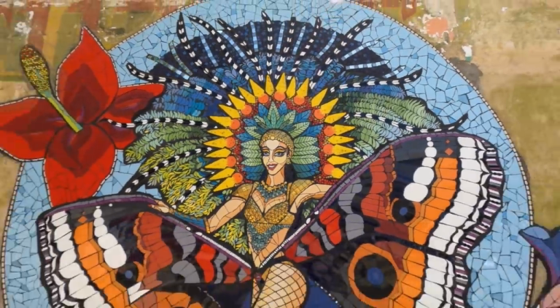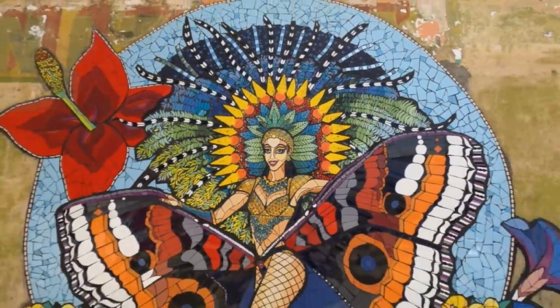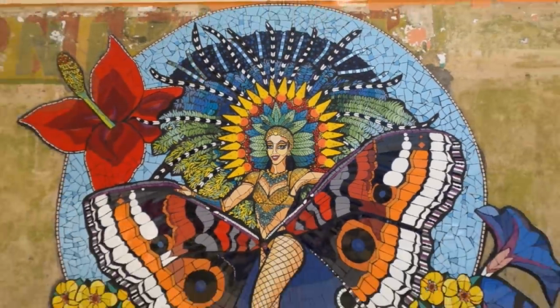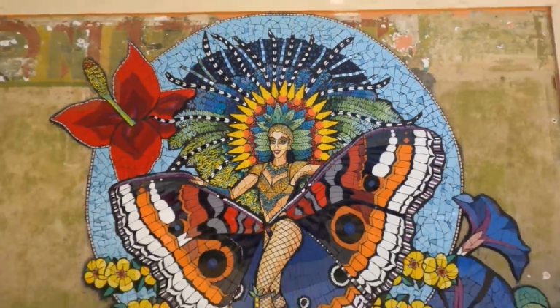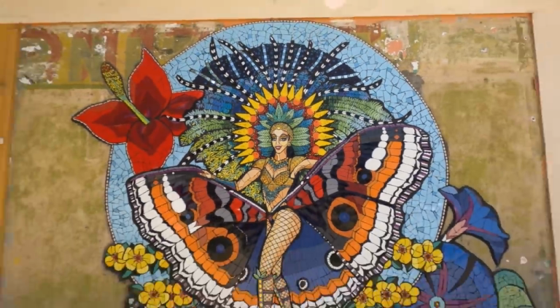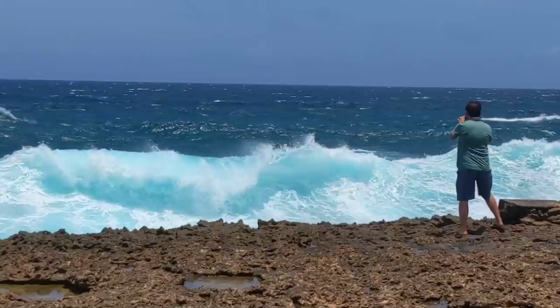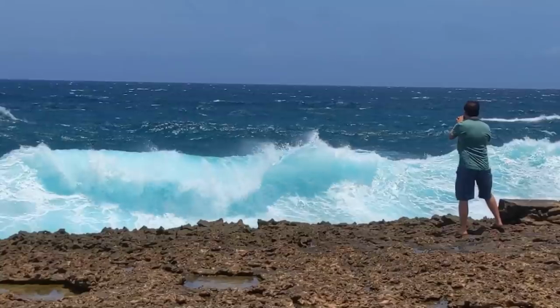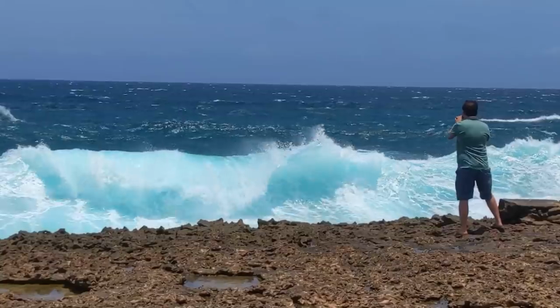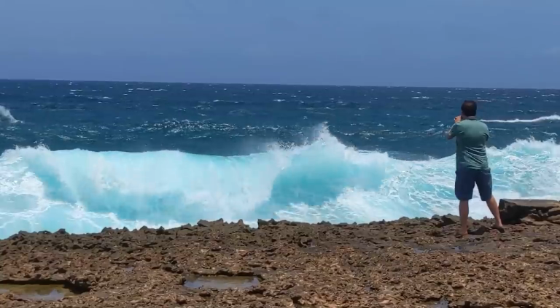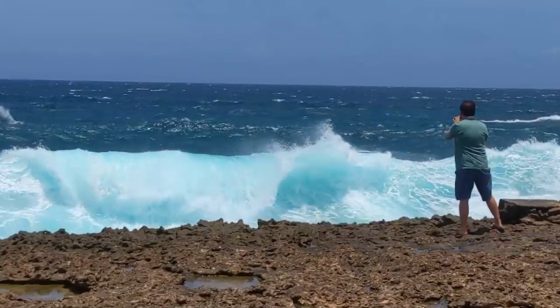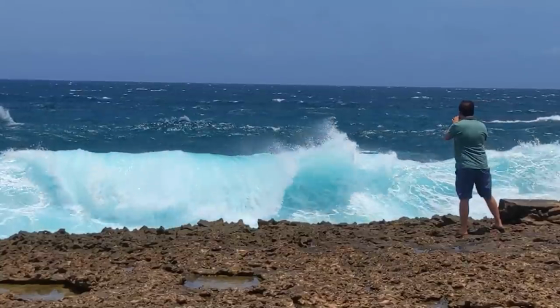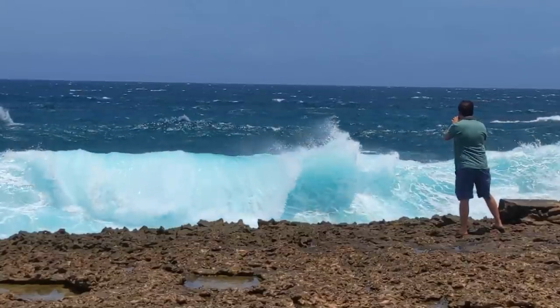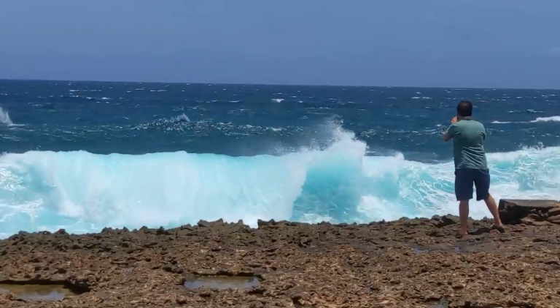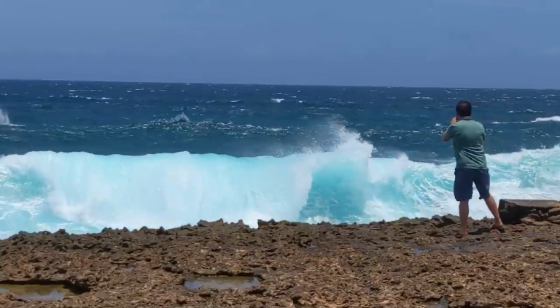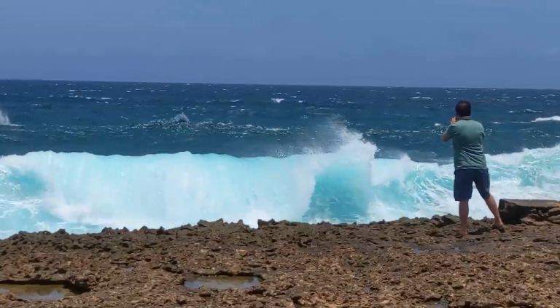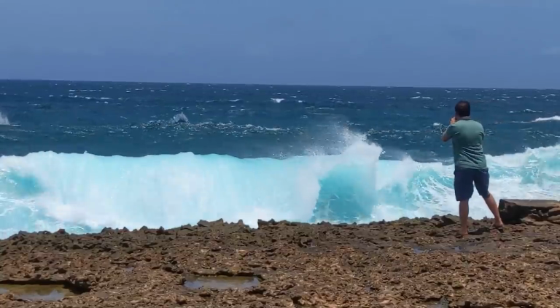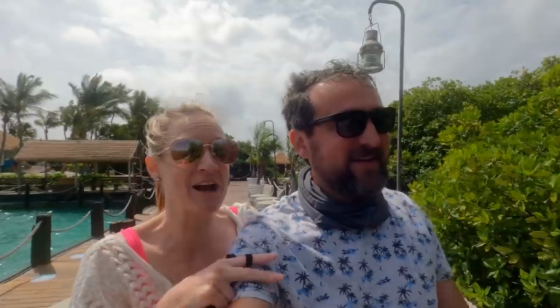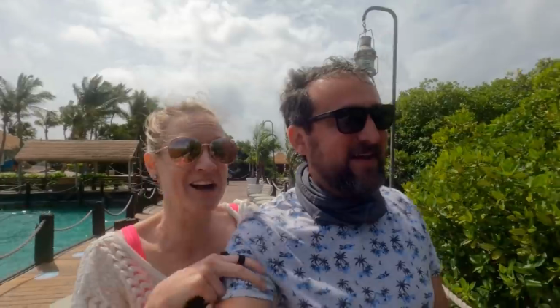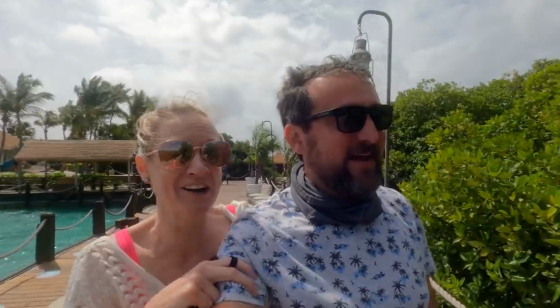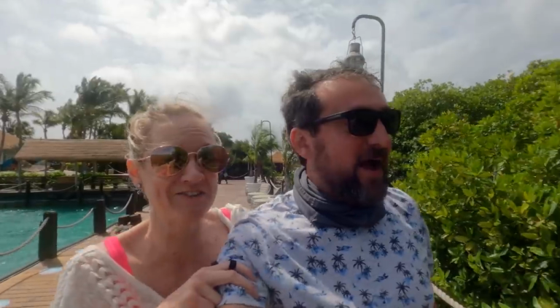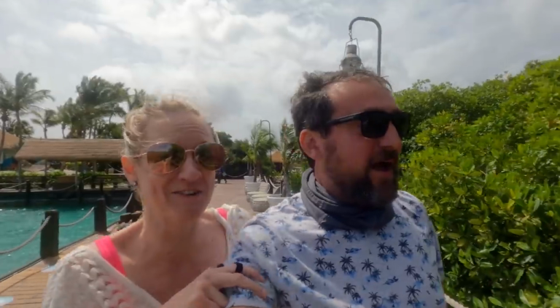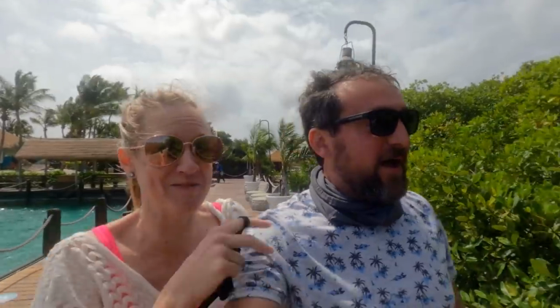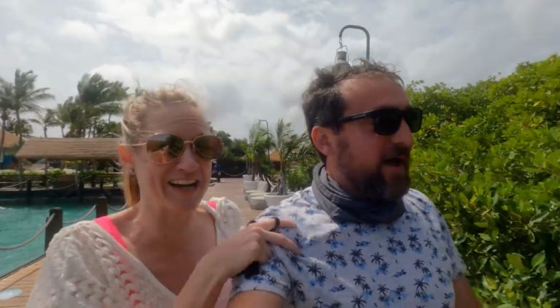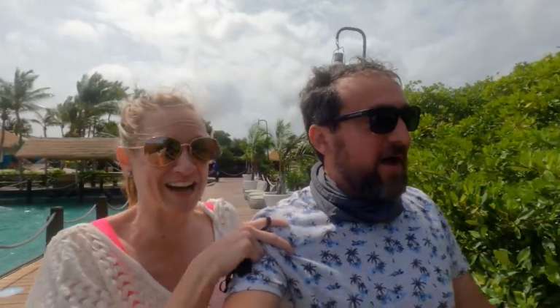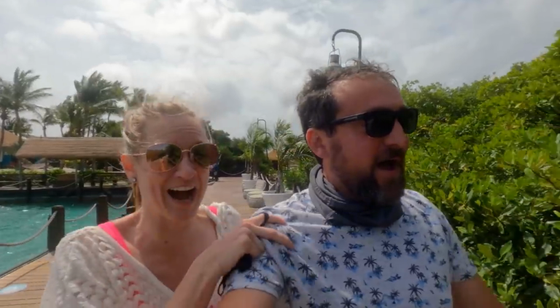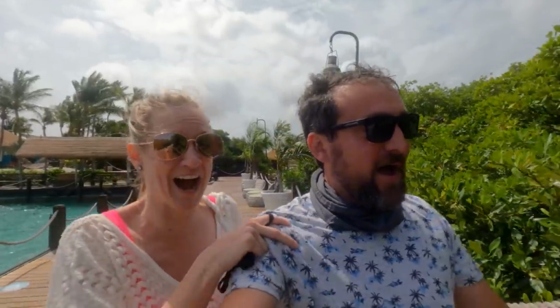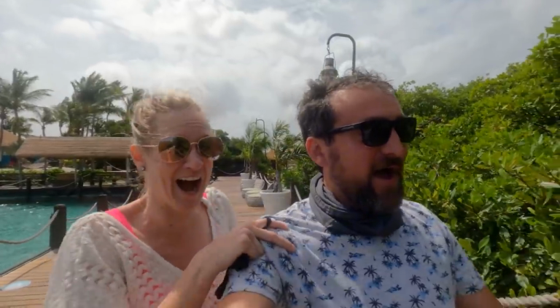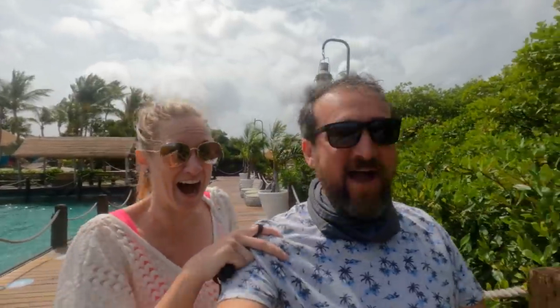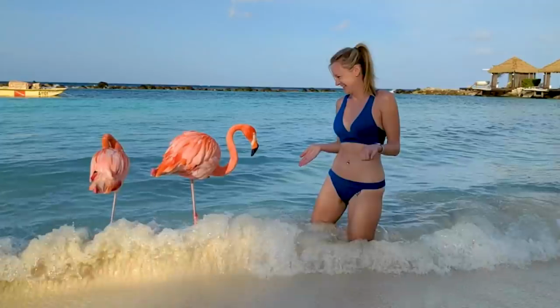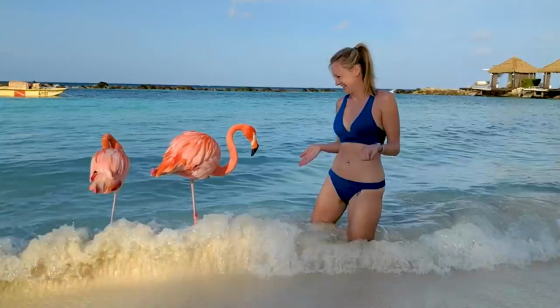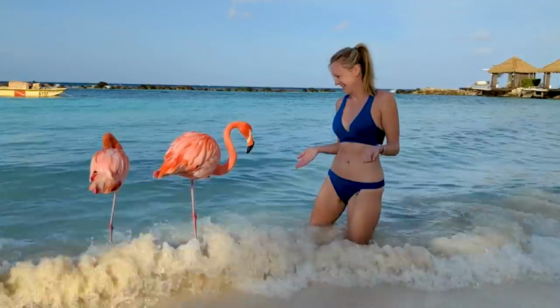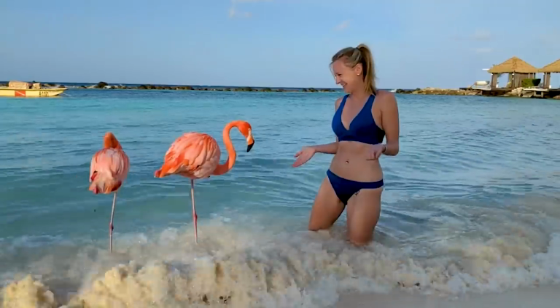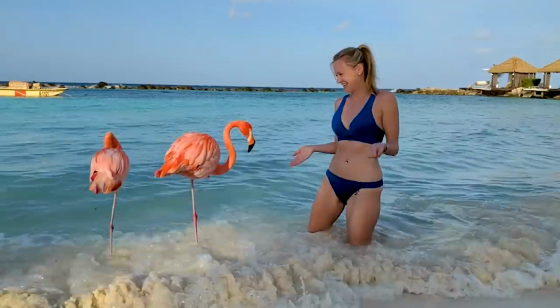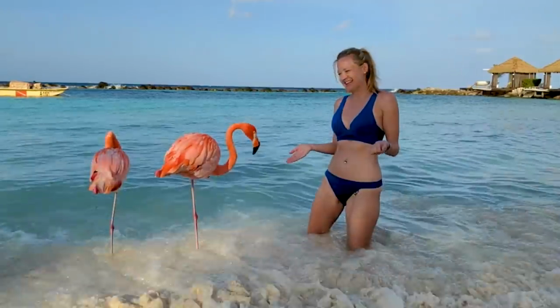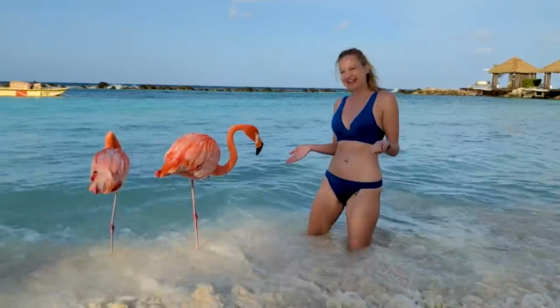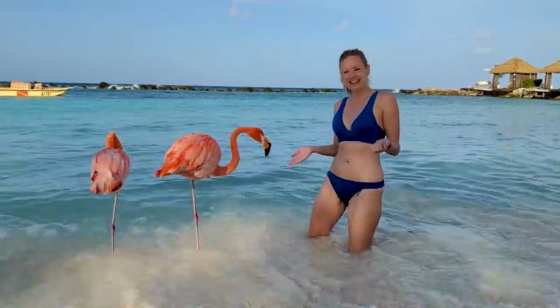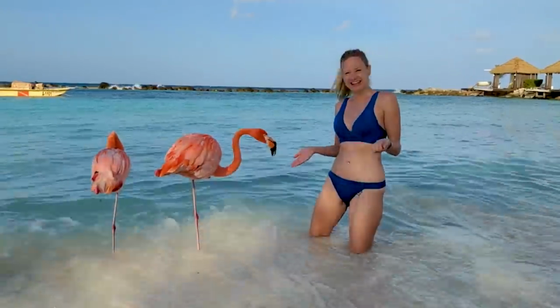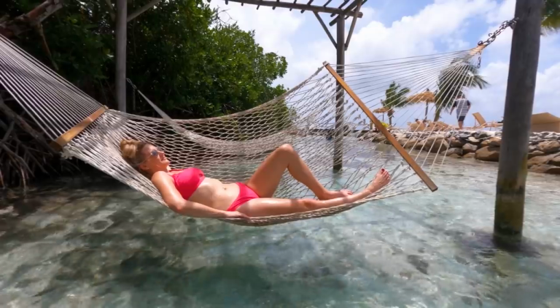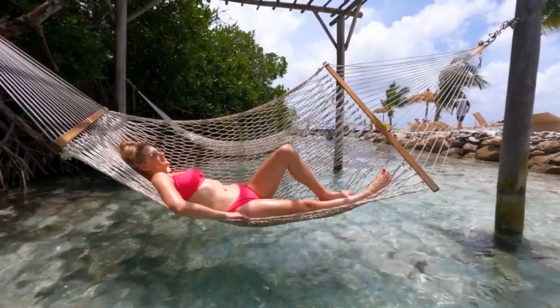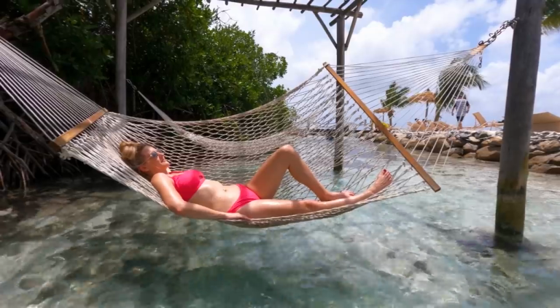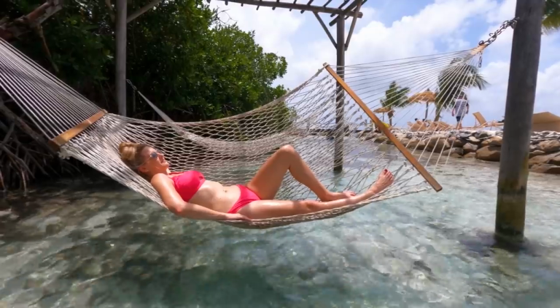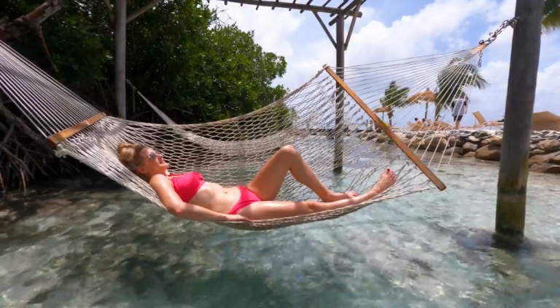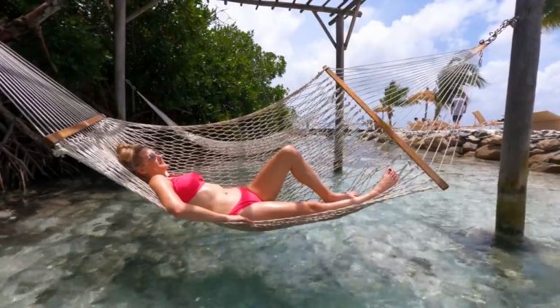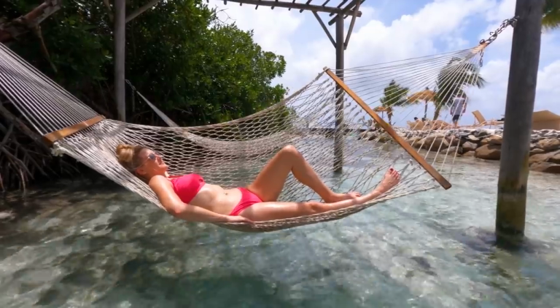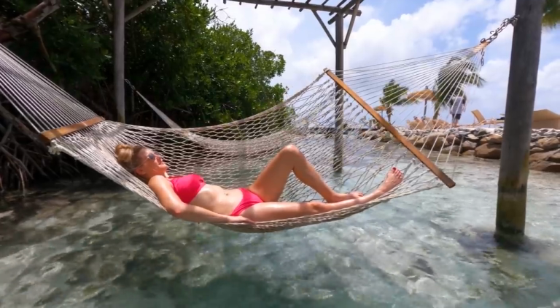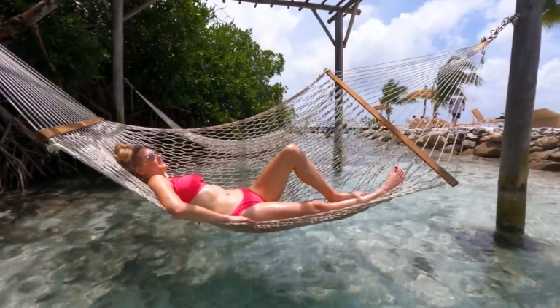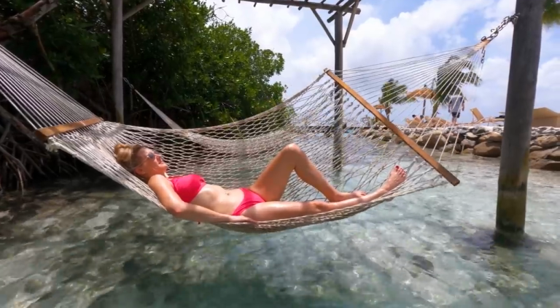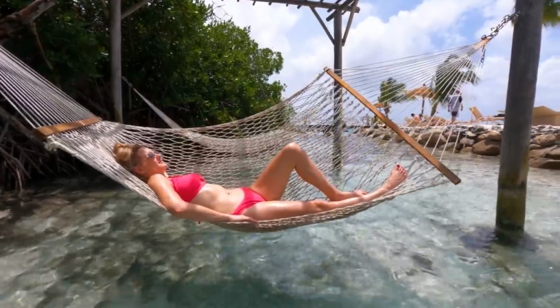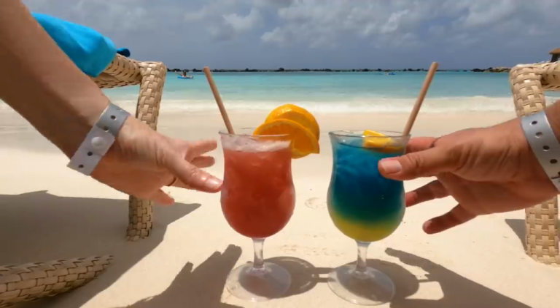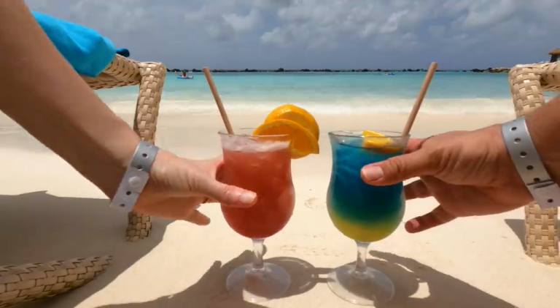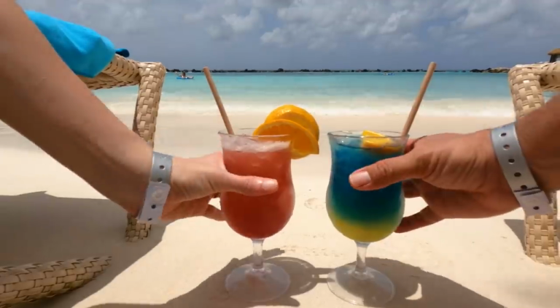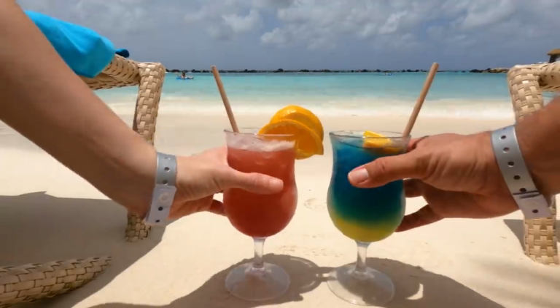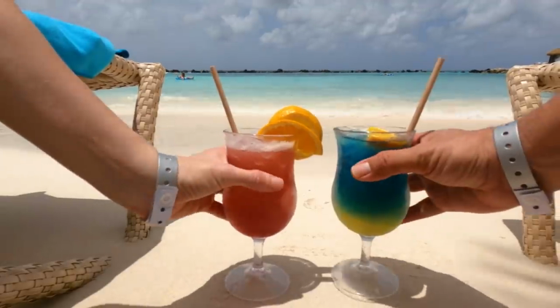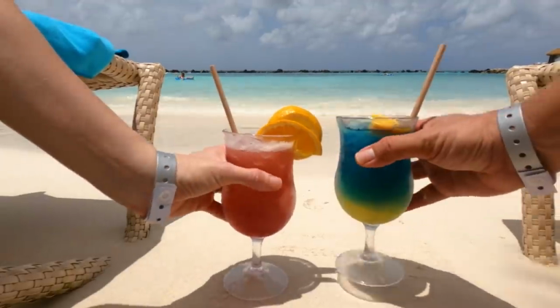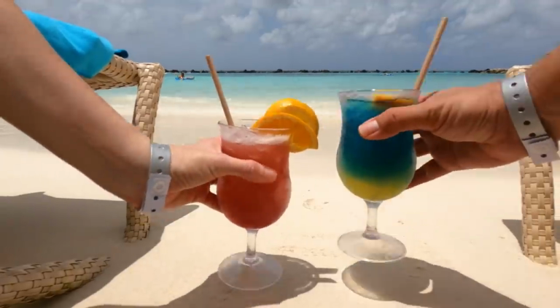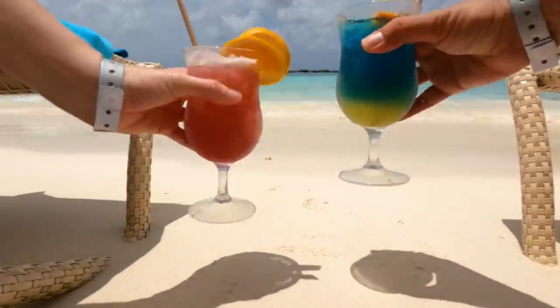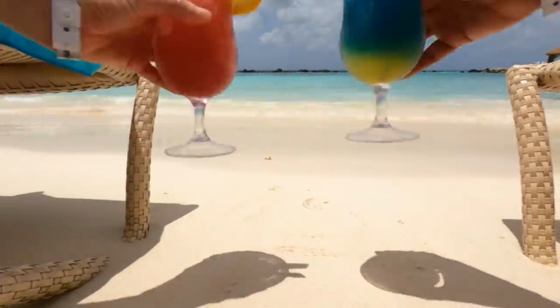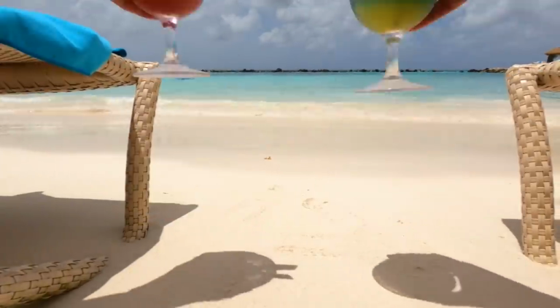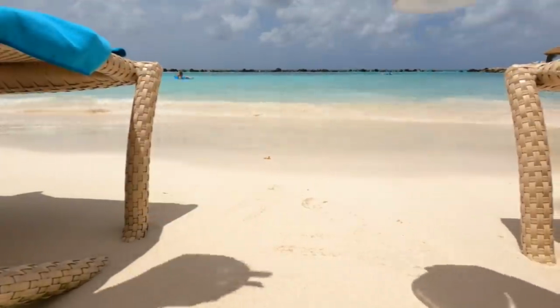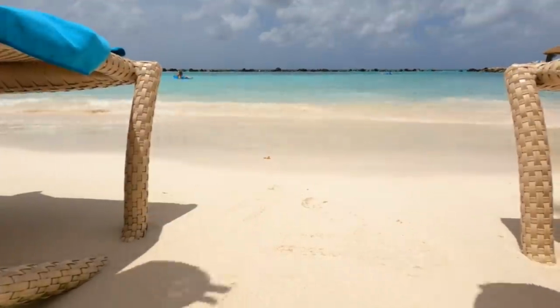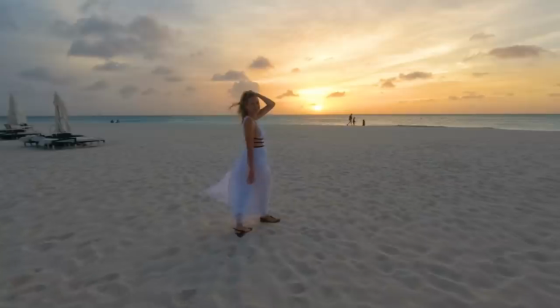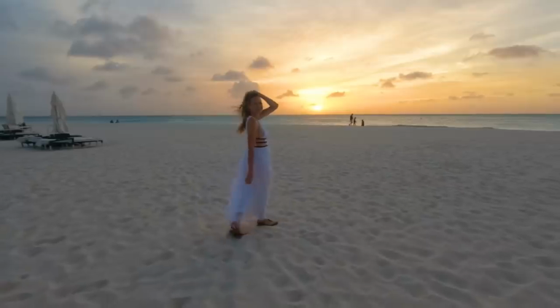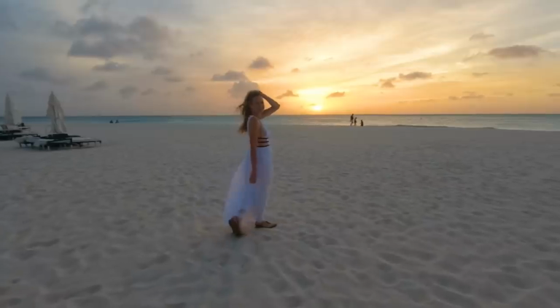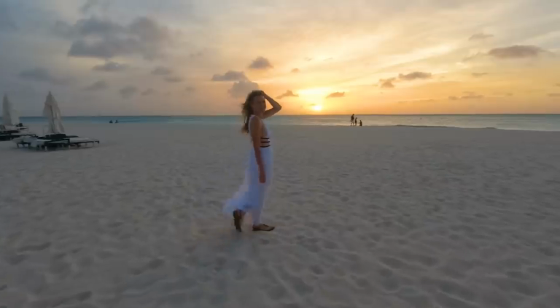Welcome to Aruba! RV life is great and all, but resort life is pretty nice.